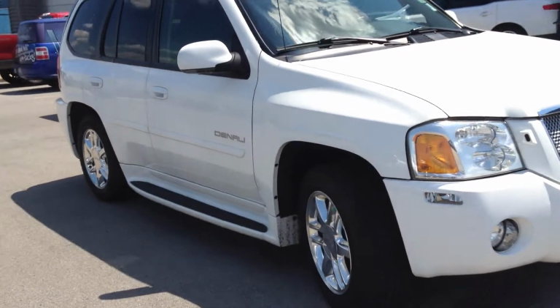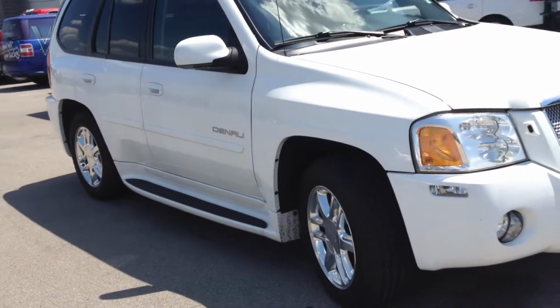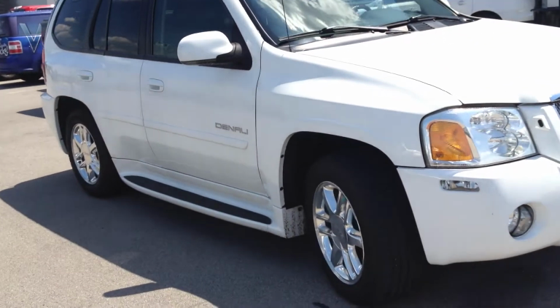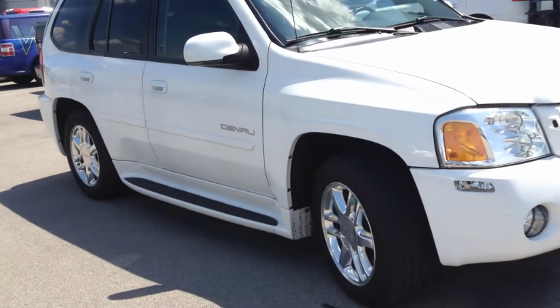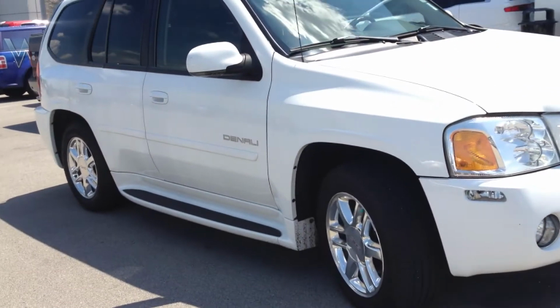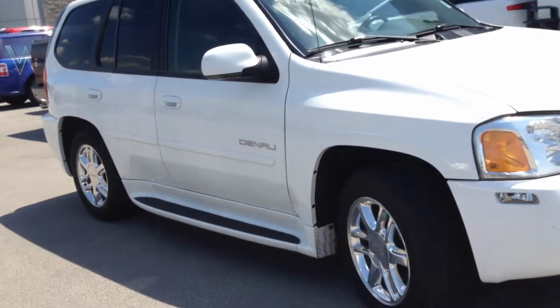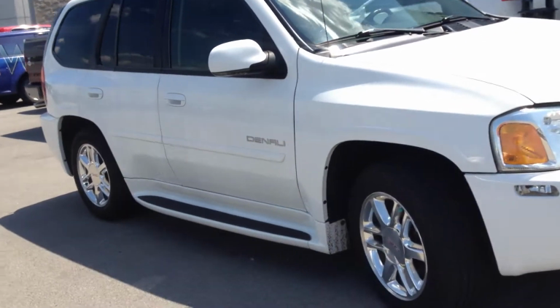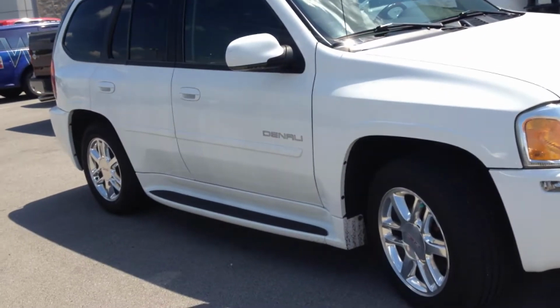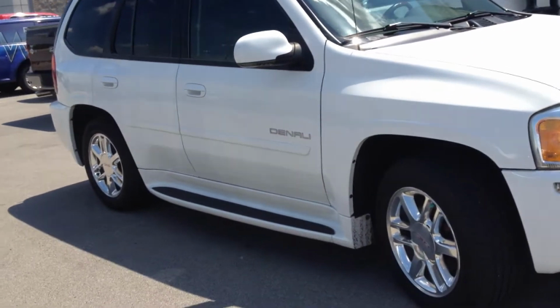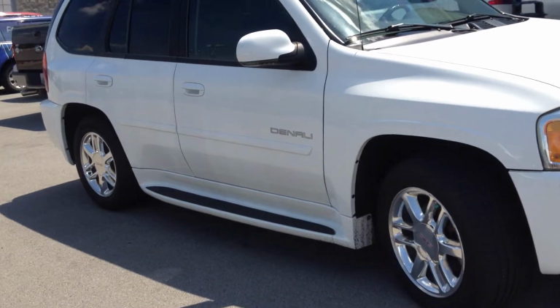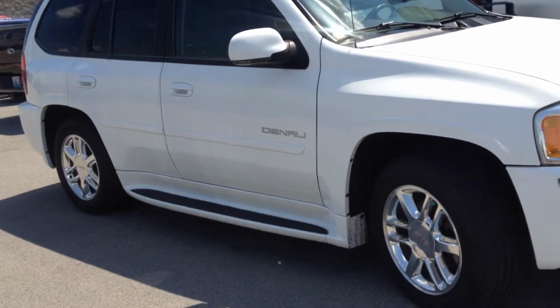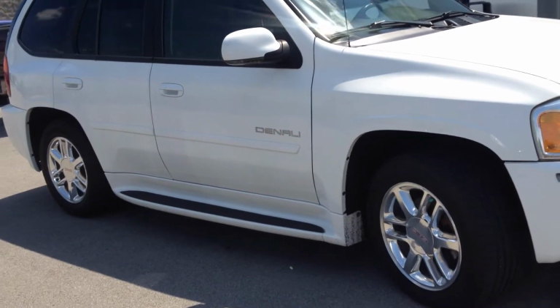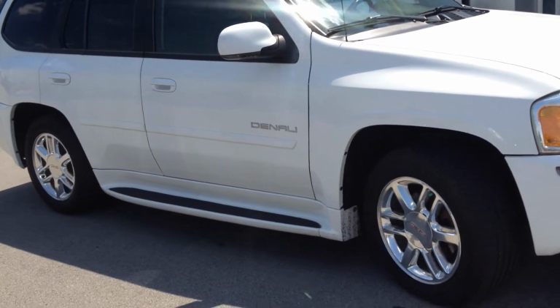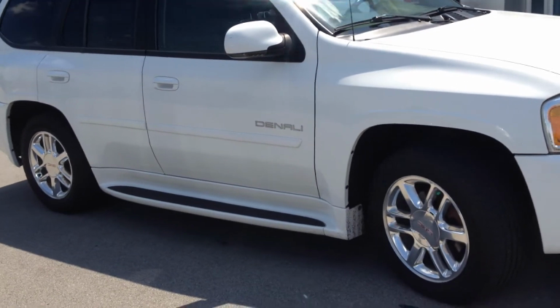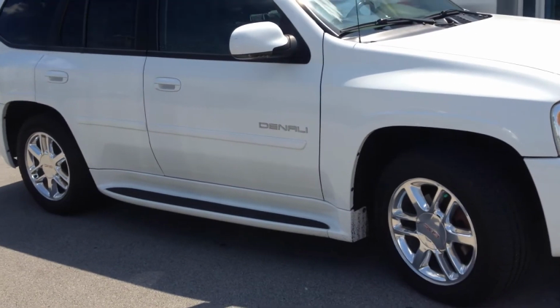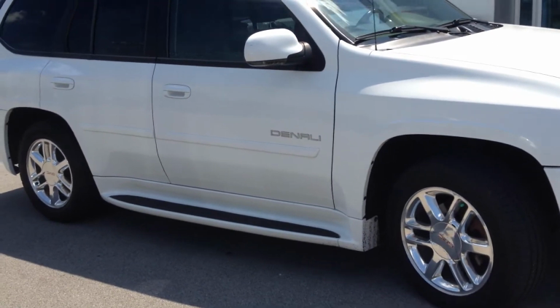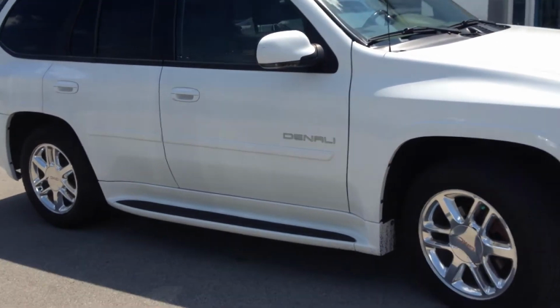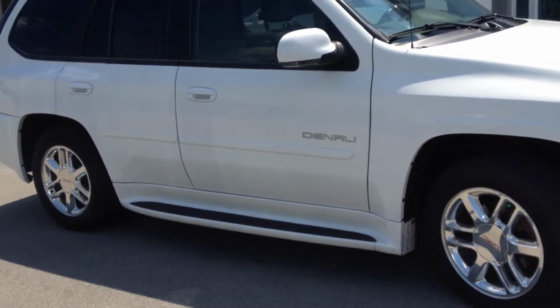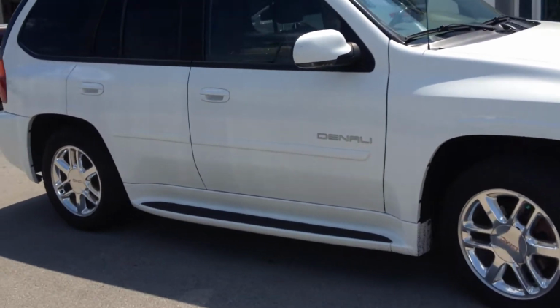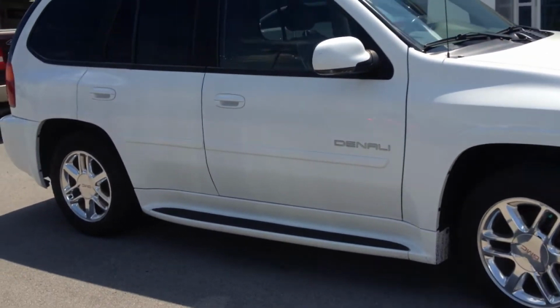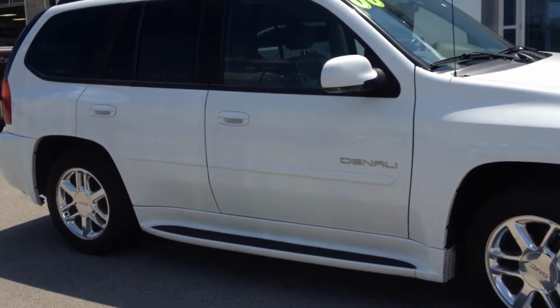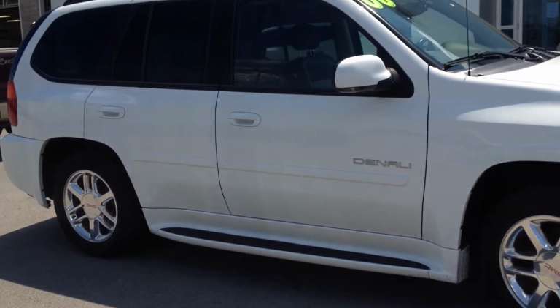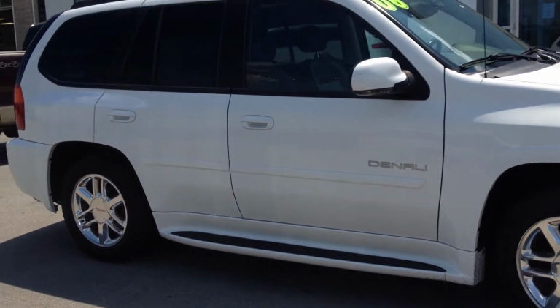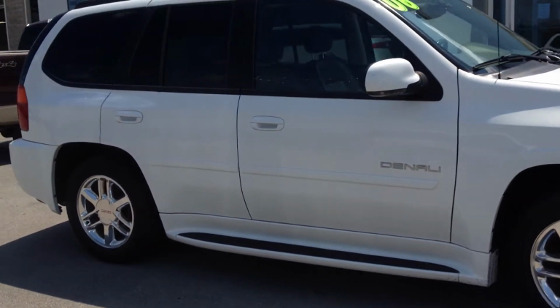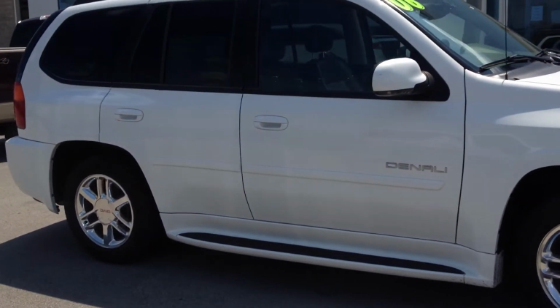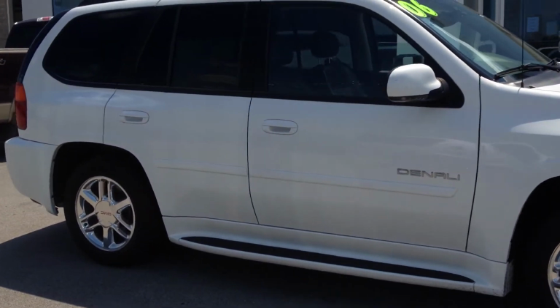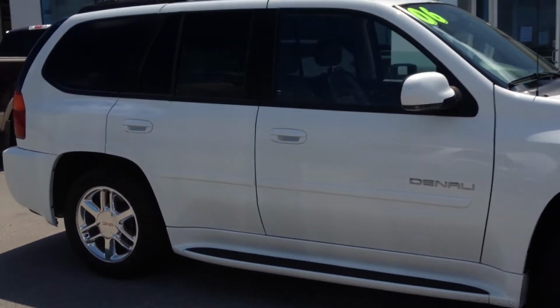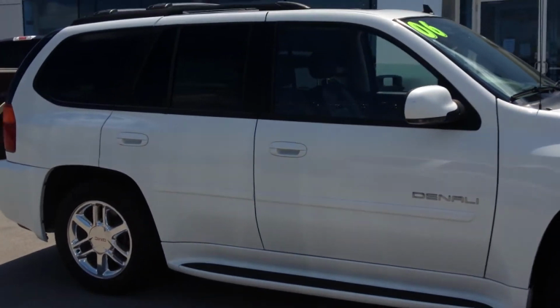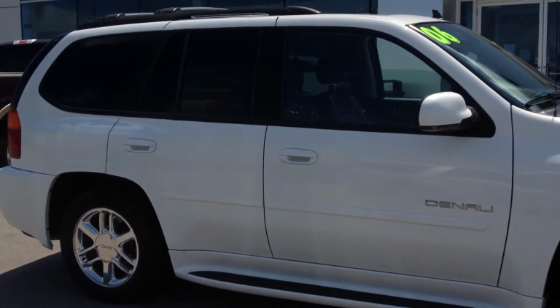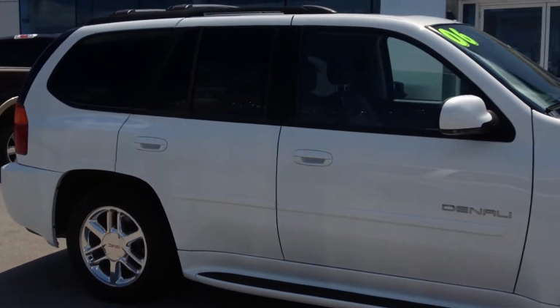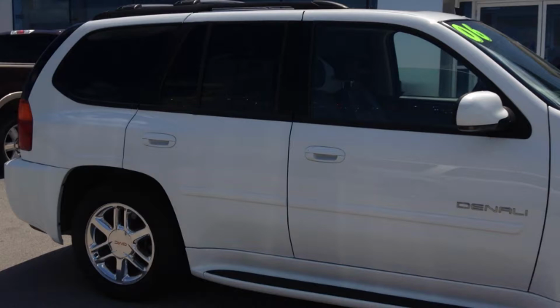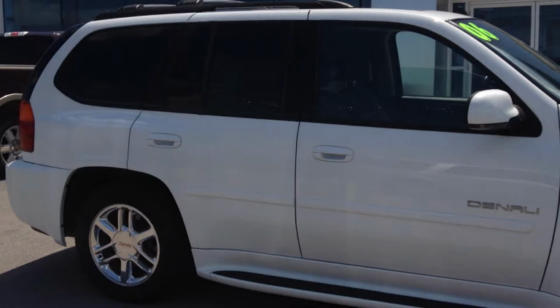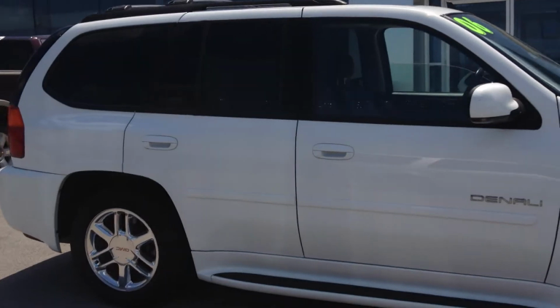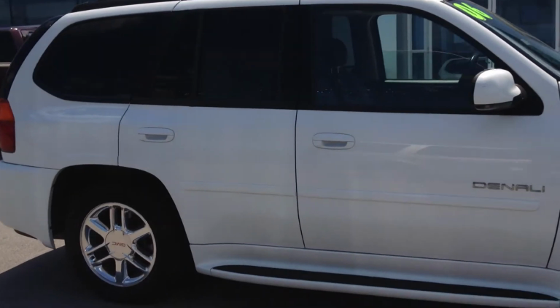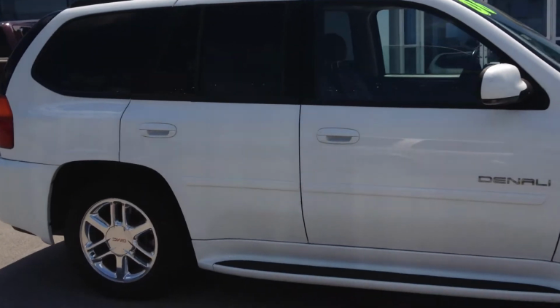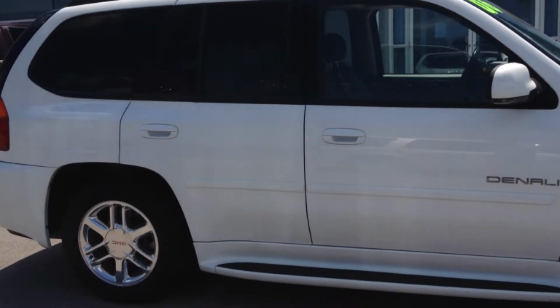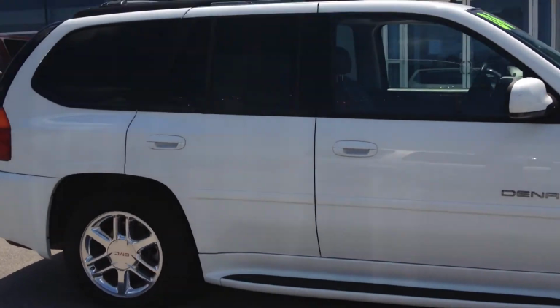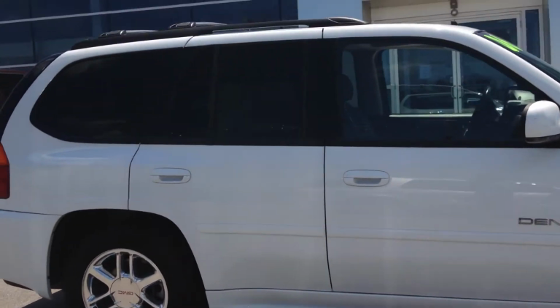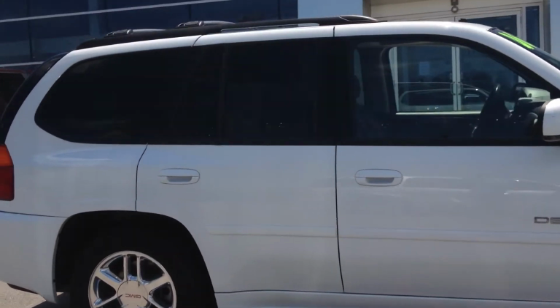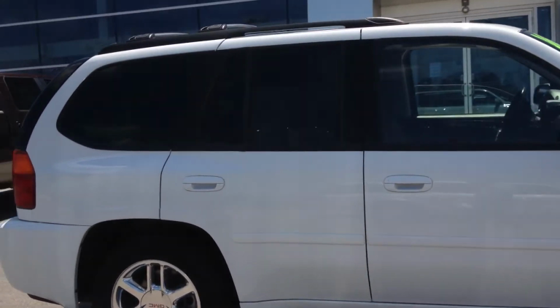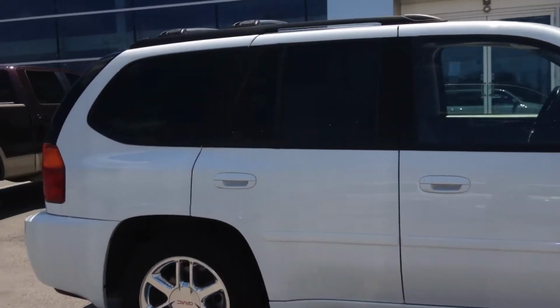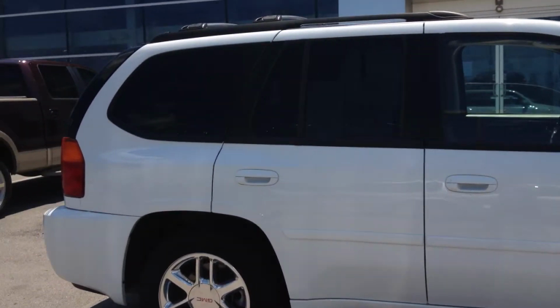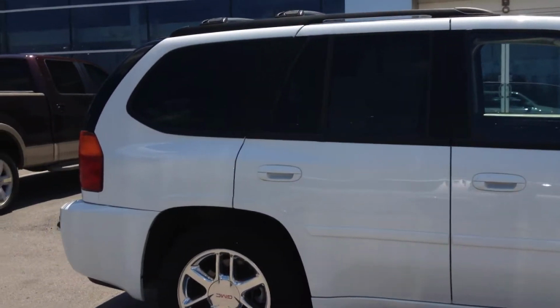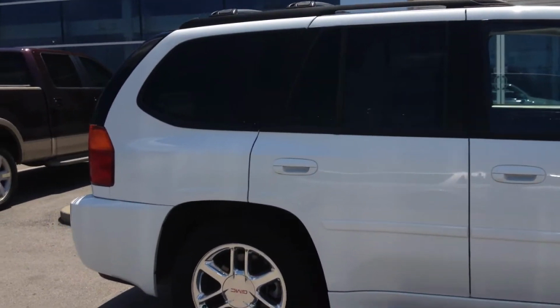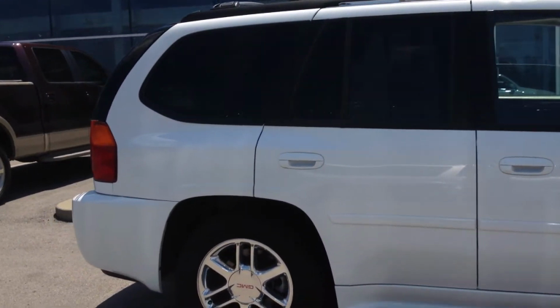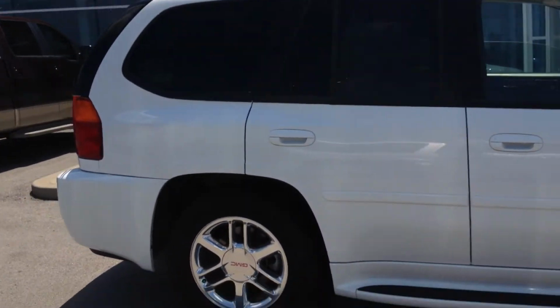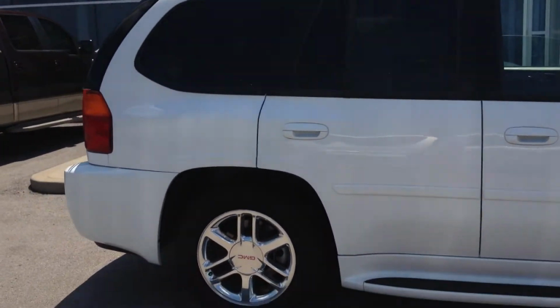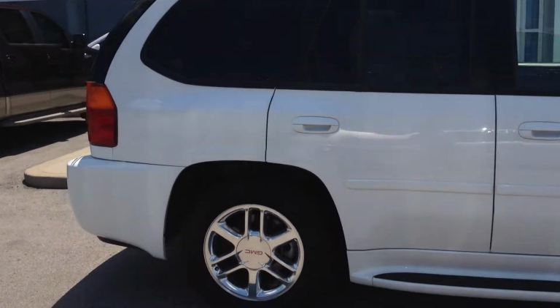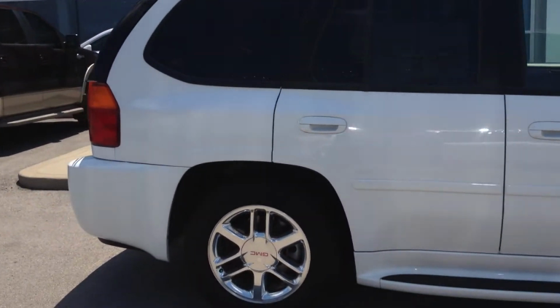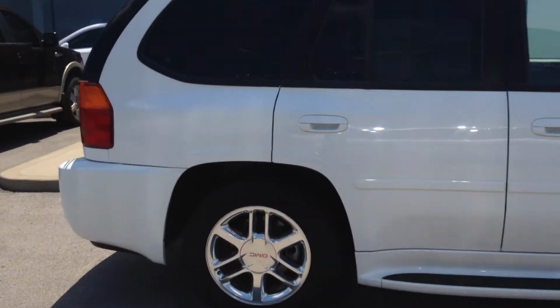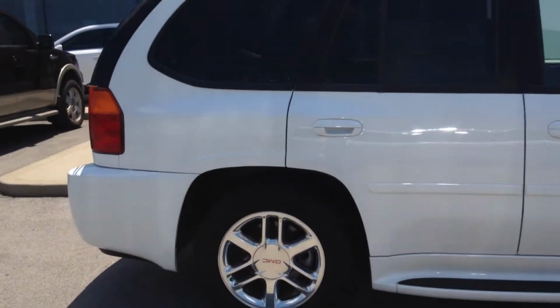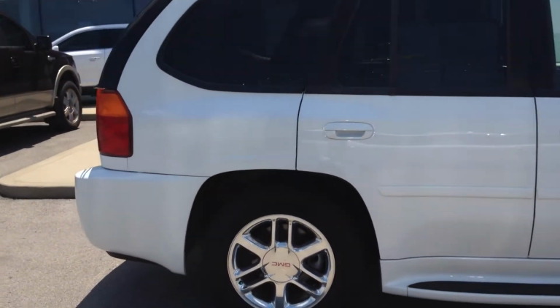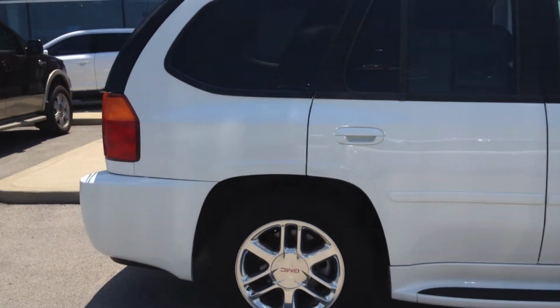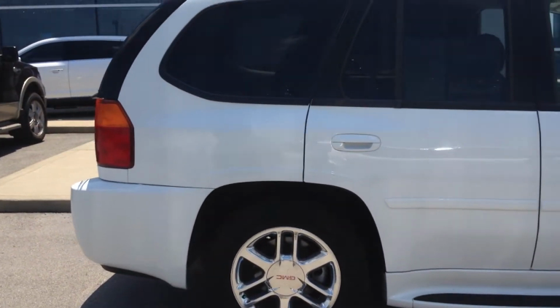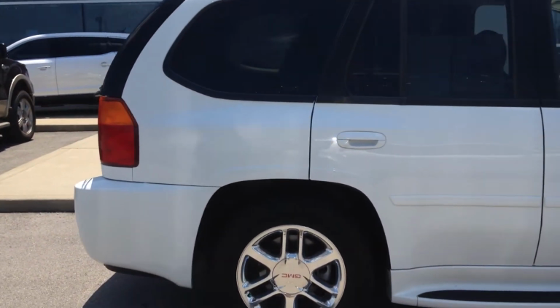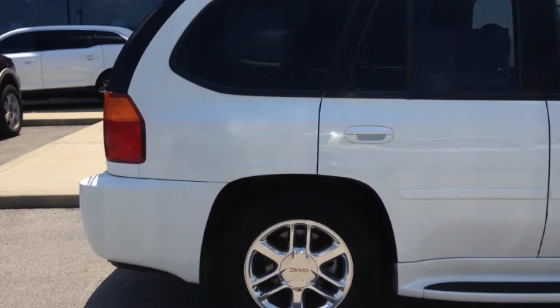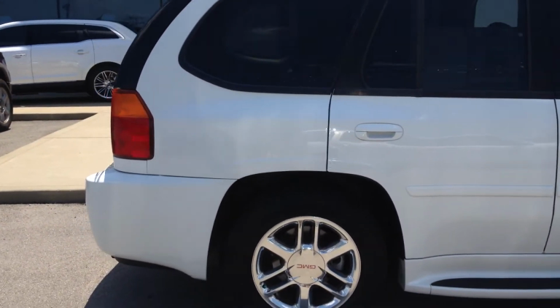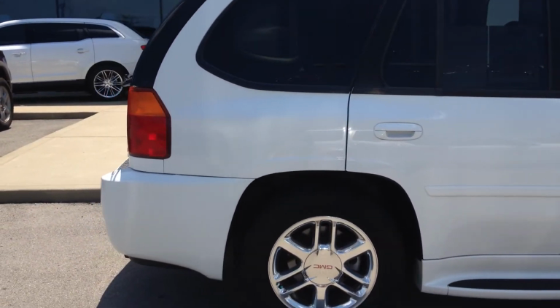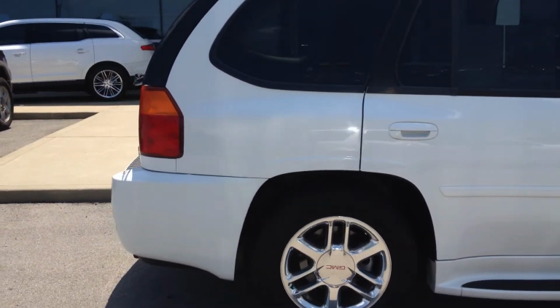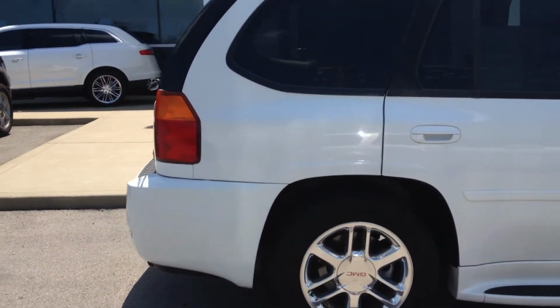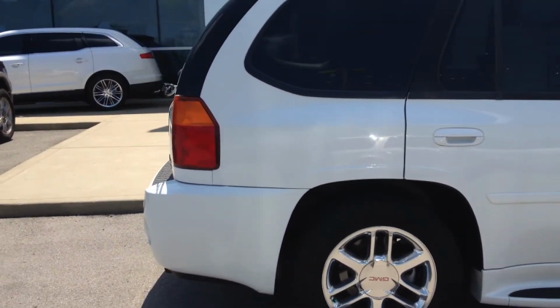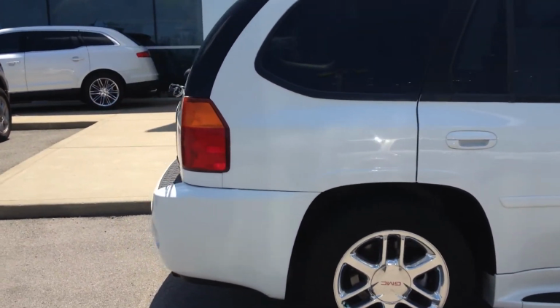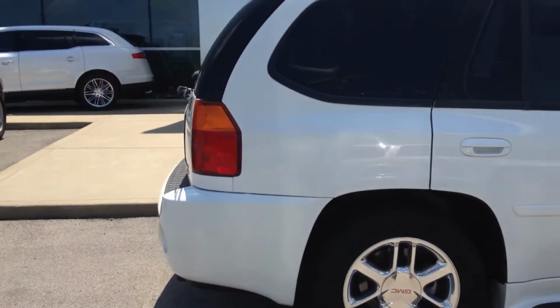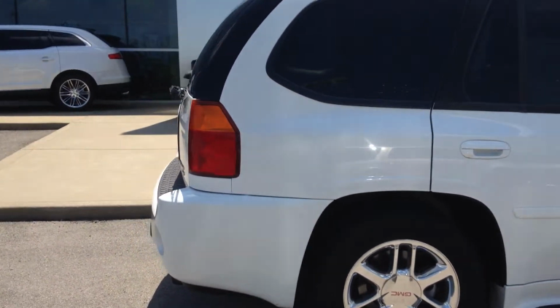This has been very well taken care of. It's got the chrome rims, running board, body's very nice, no rust, no dents.